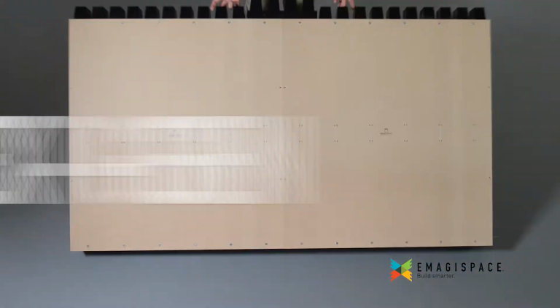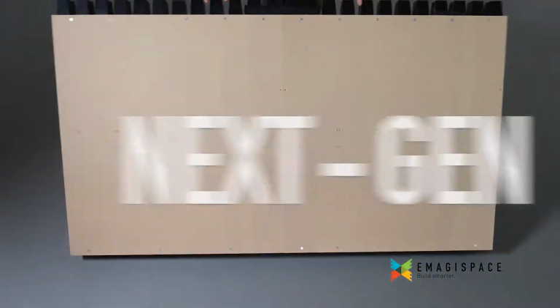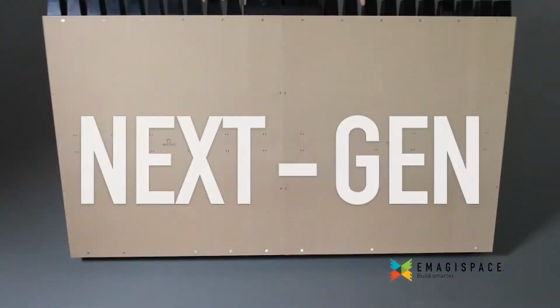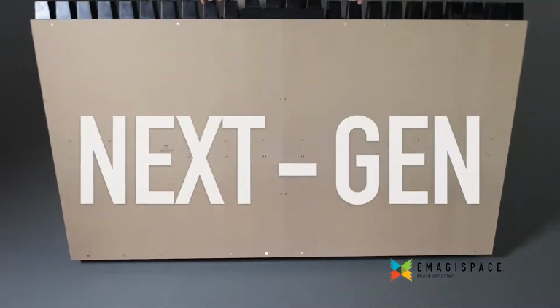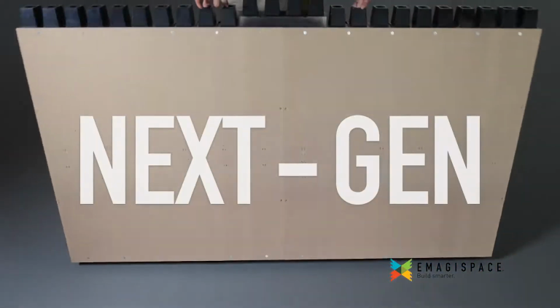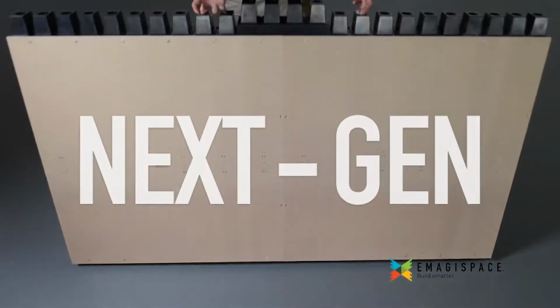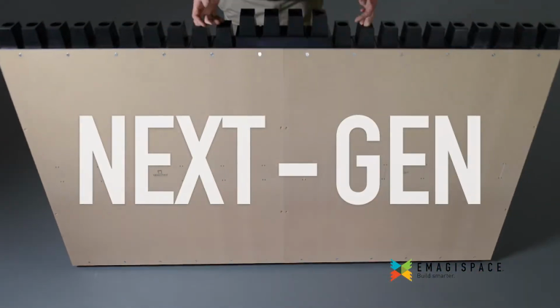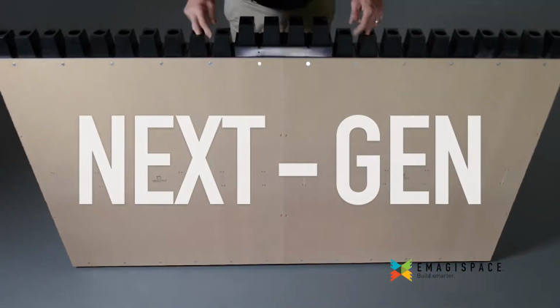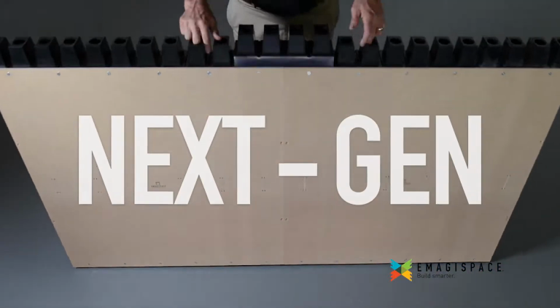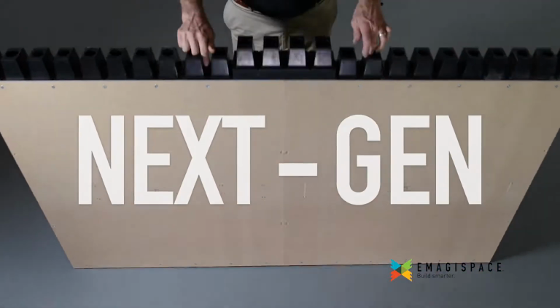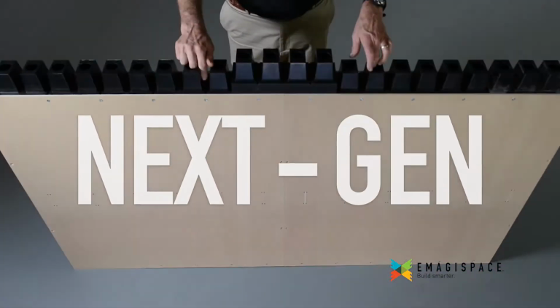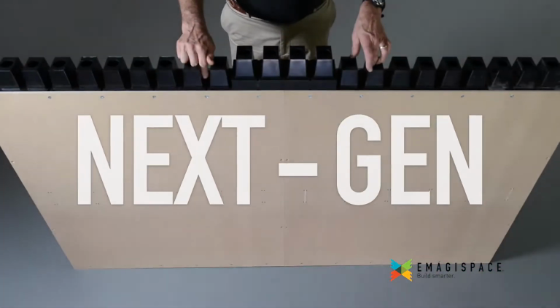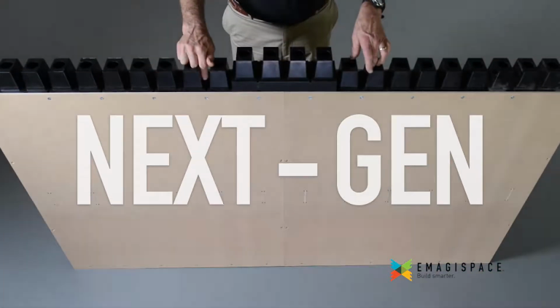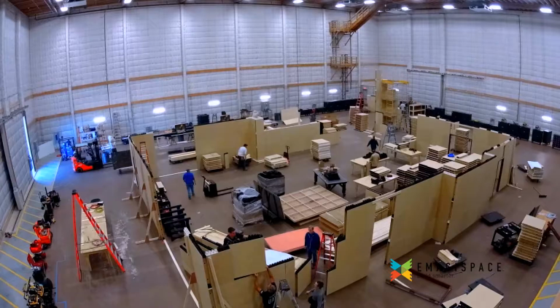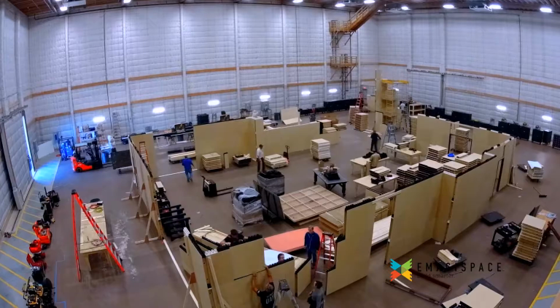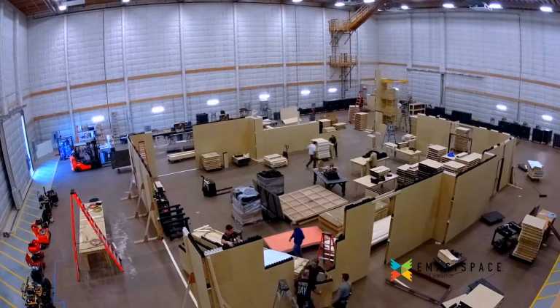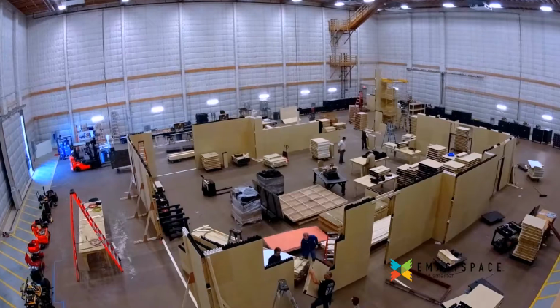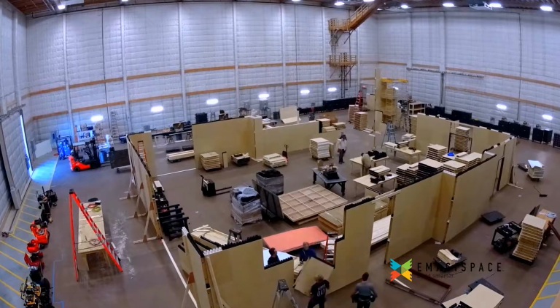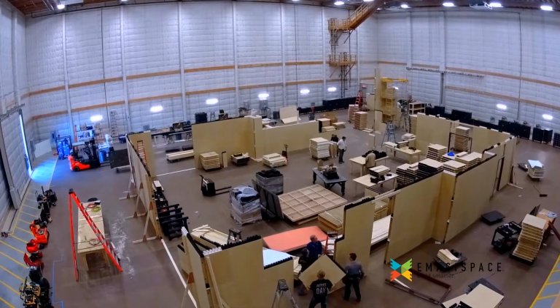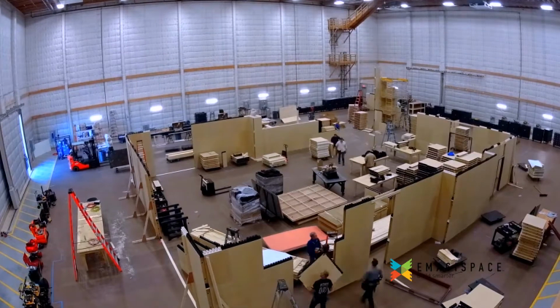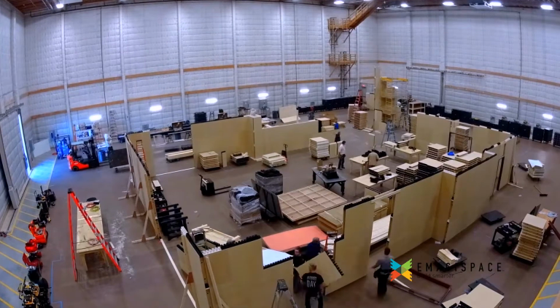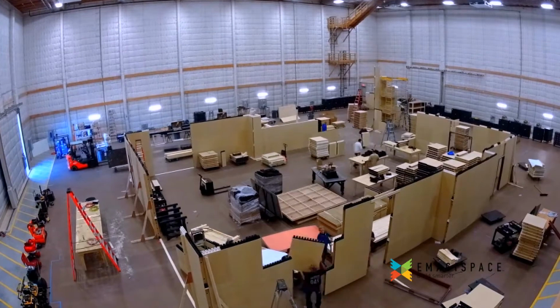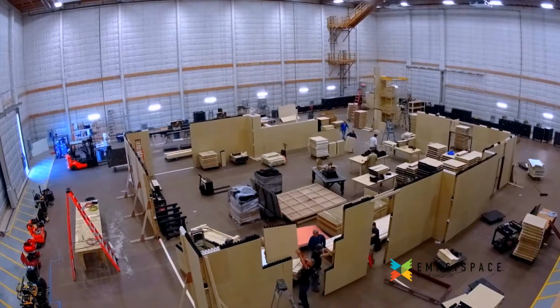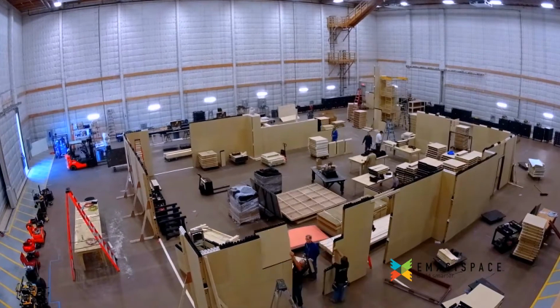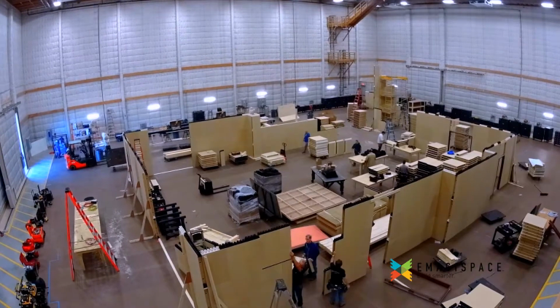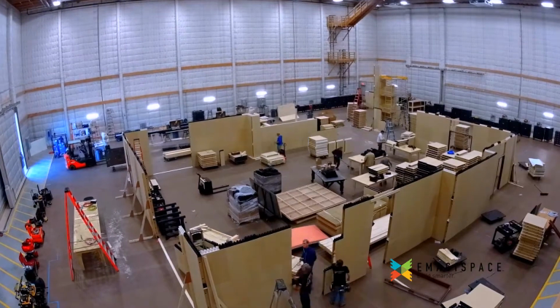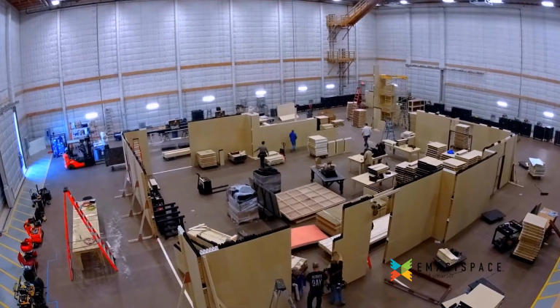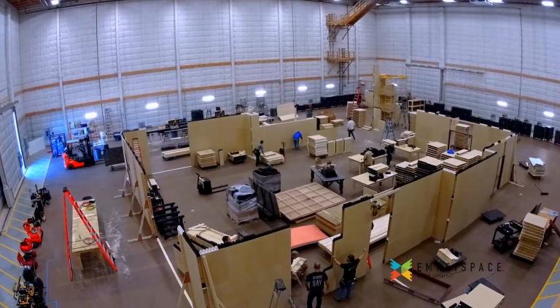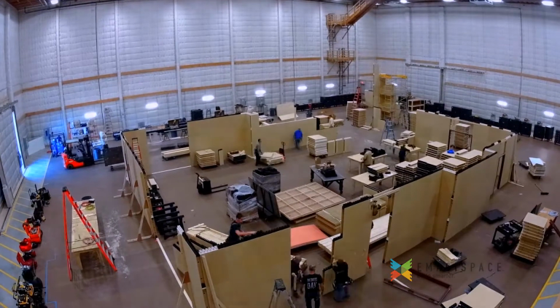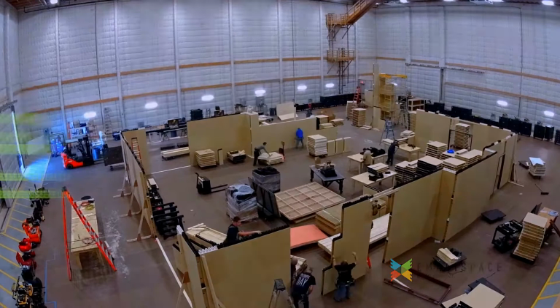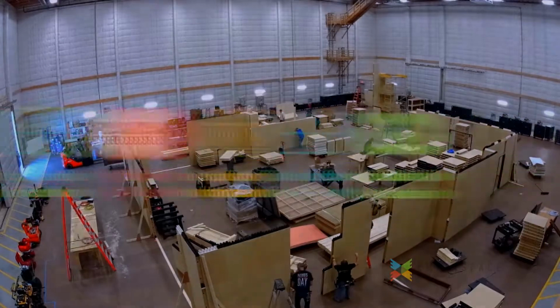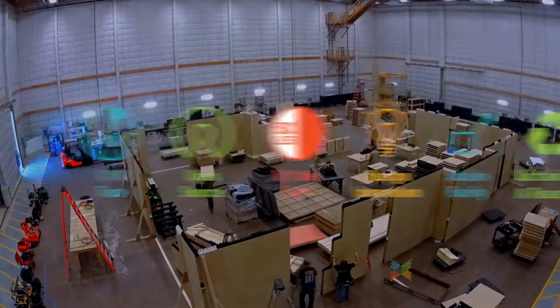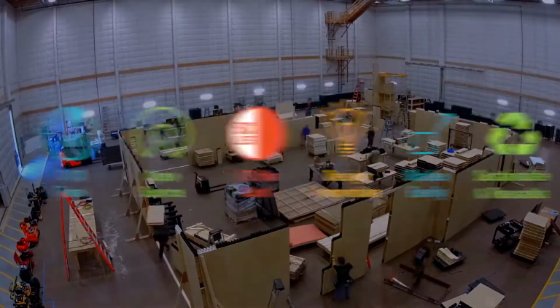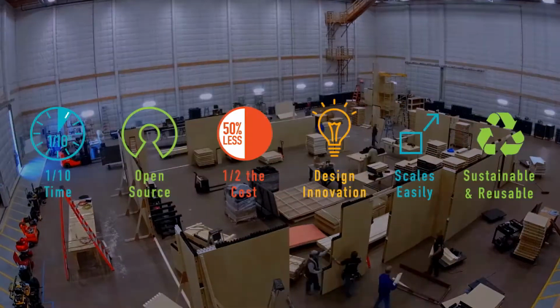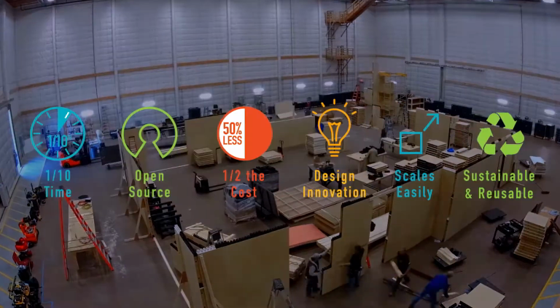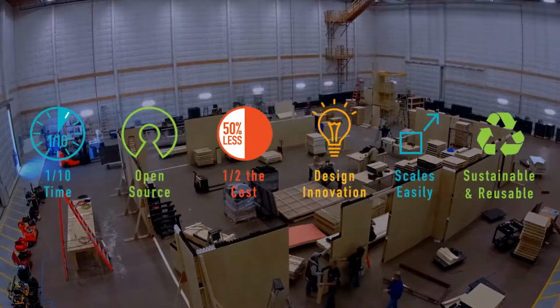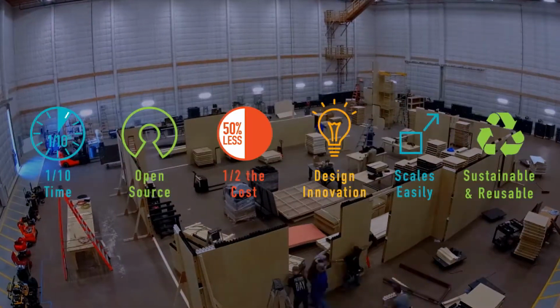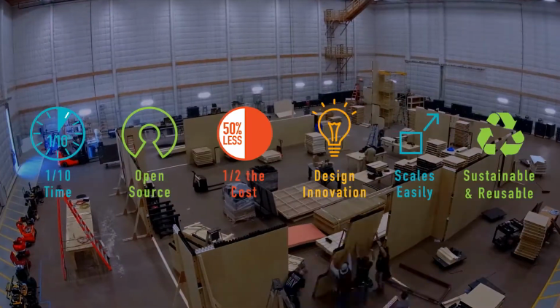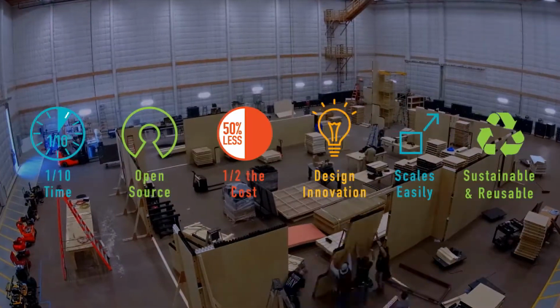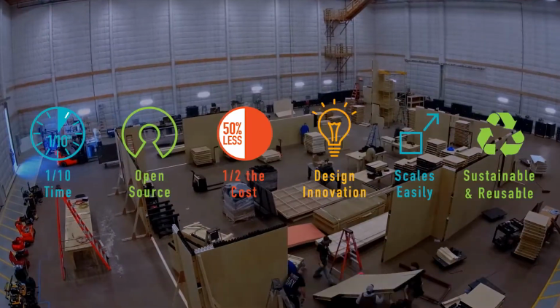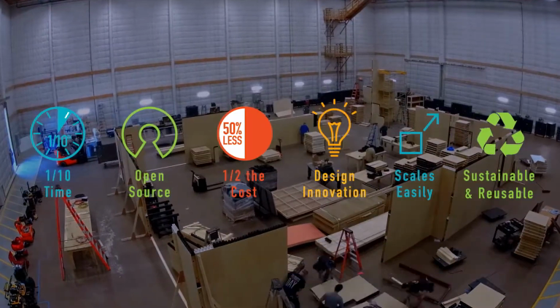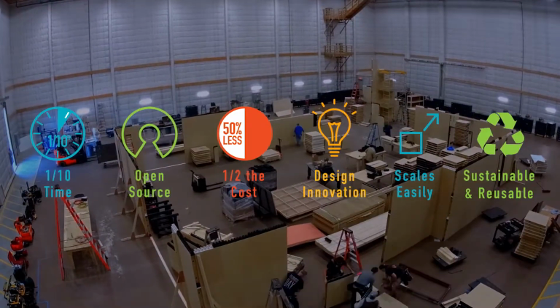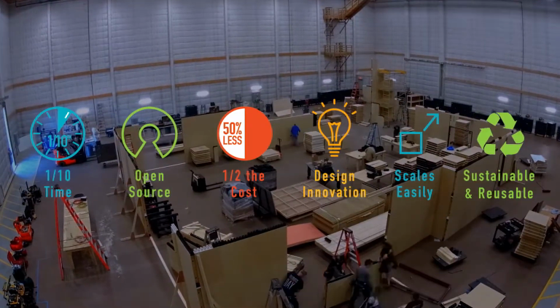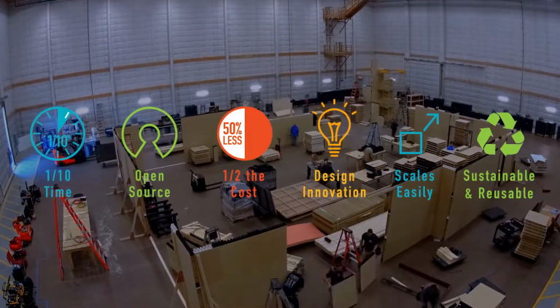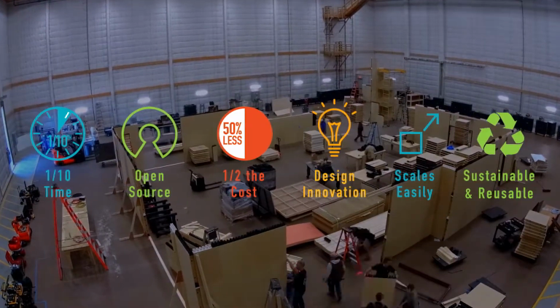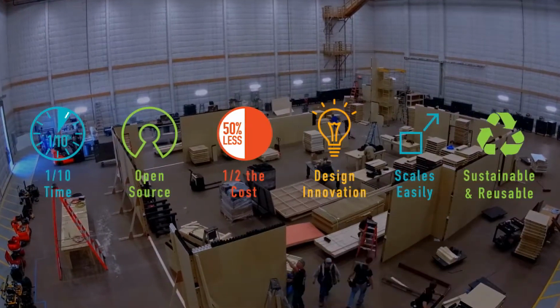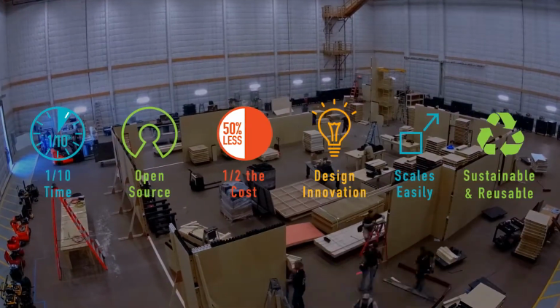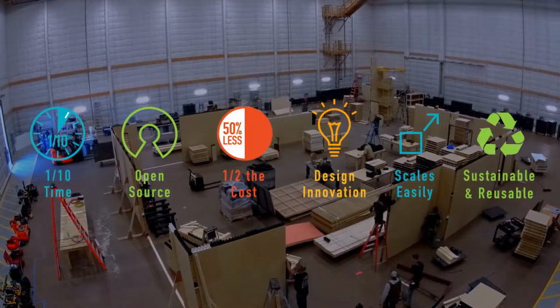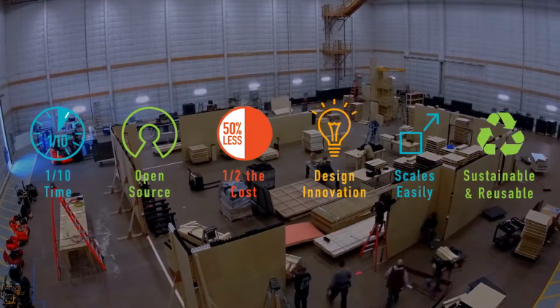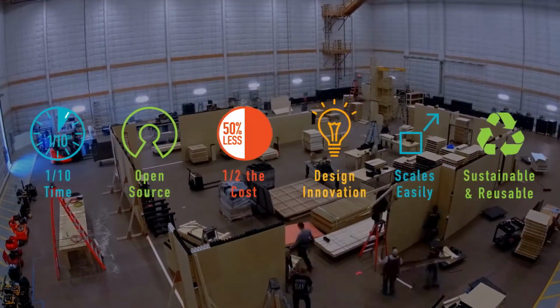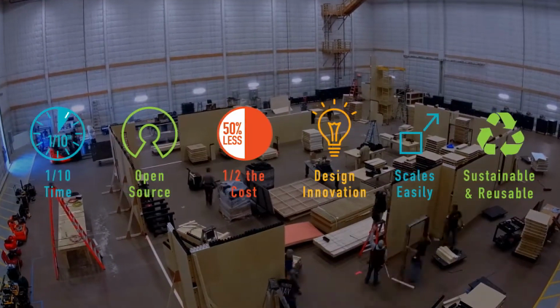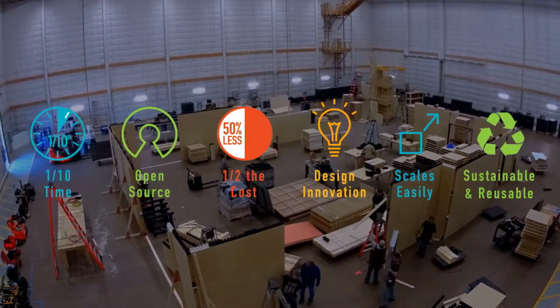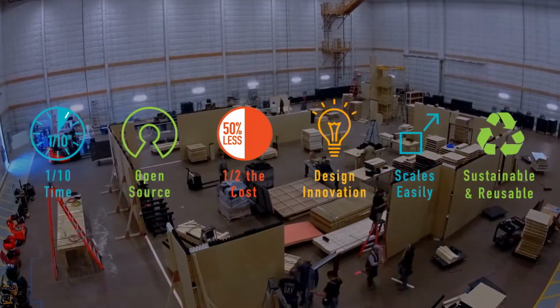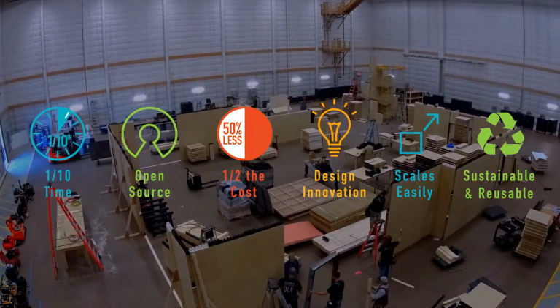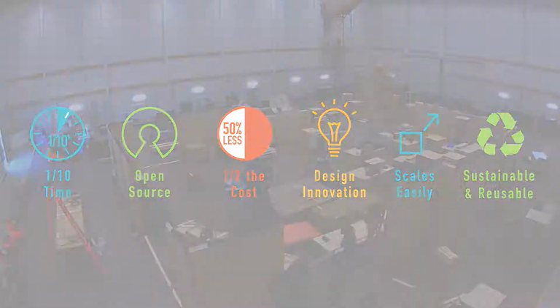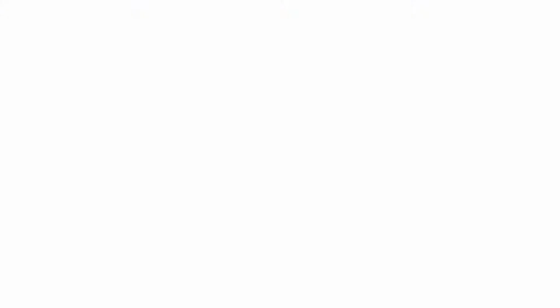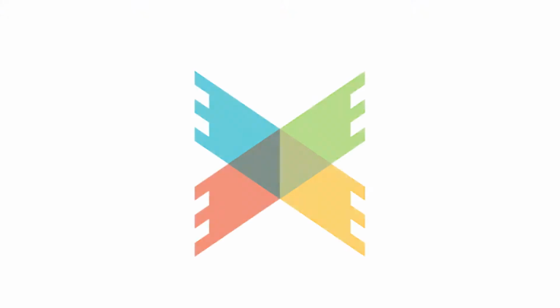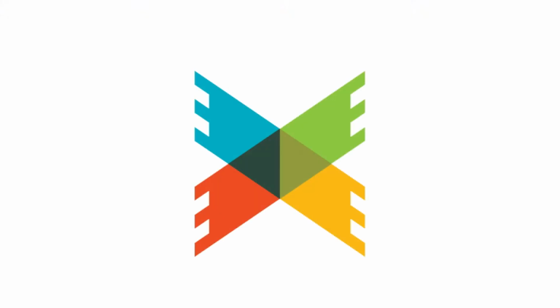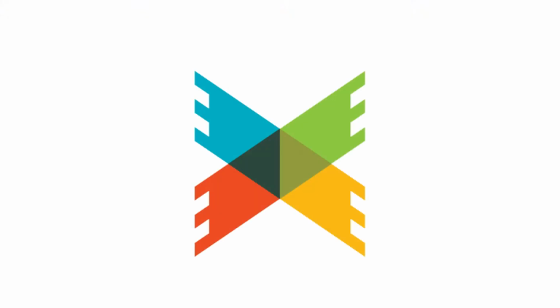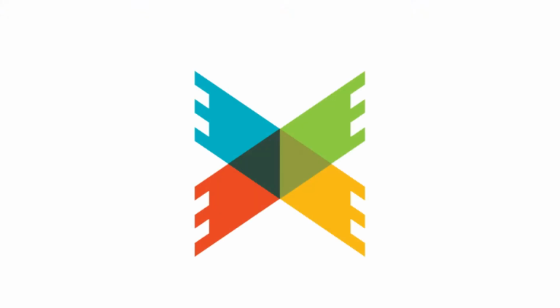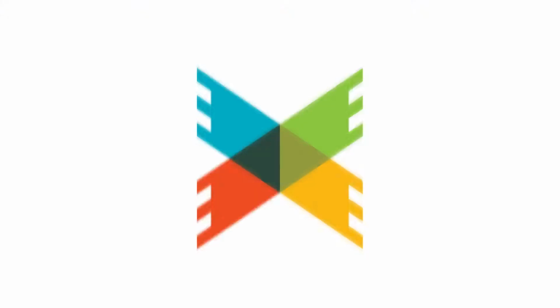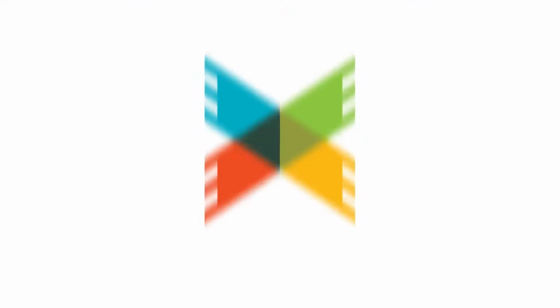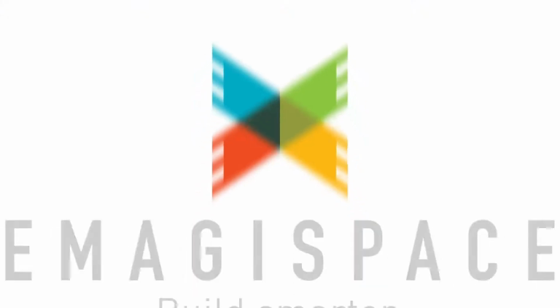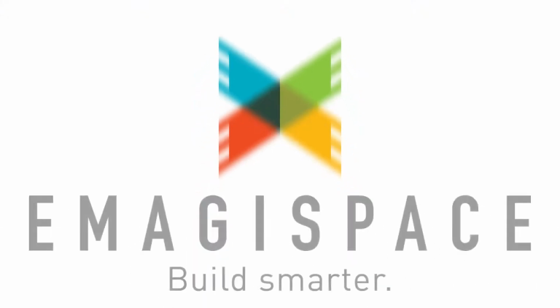It's the next-gen disruptive building technology for the film, television, and theater industries.